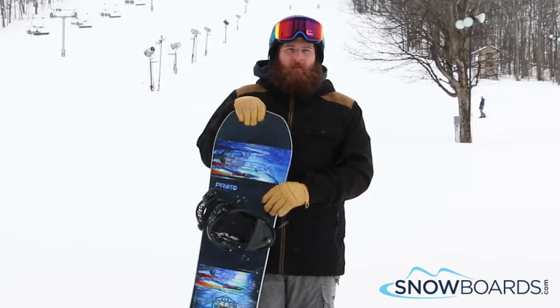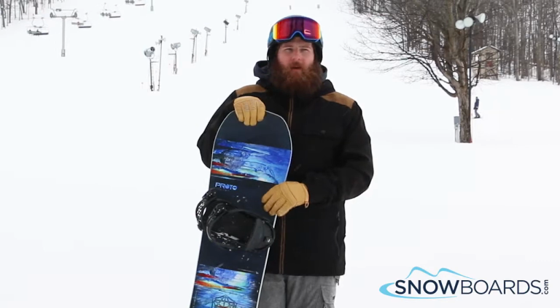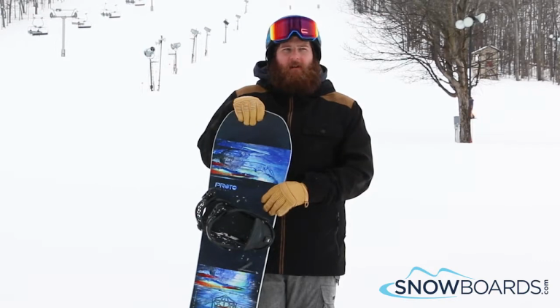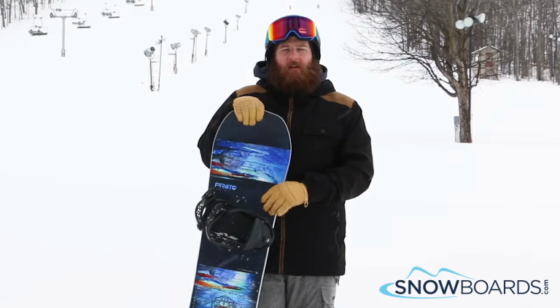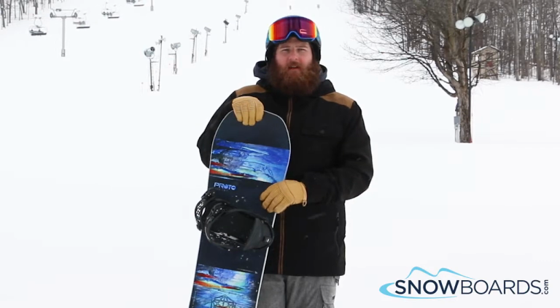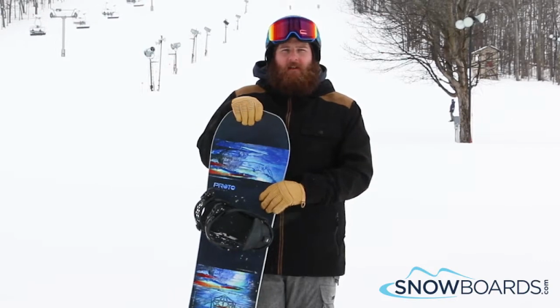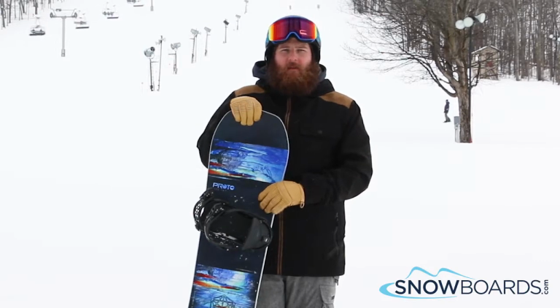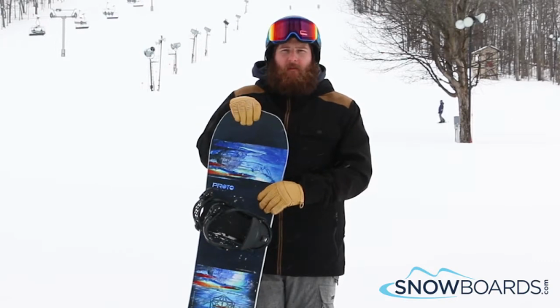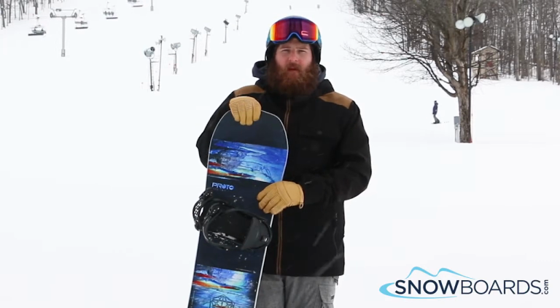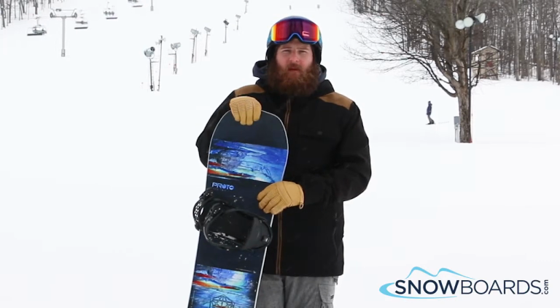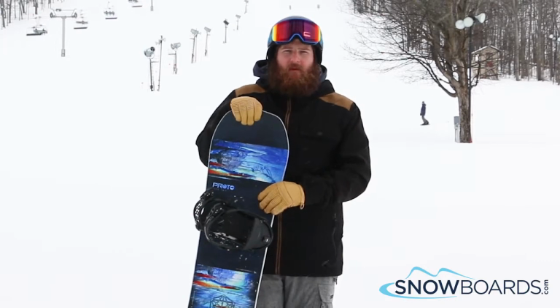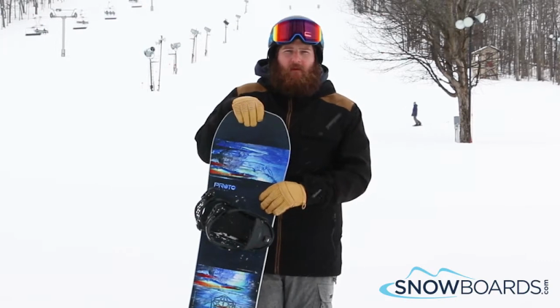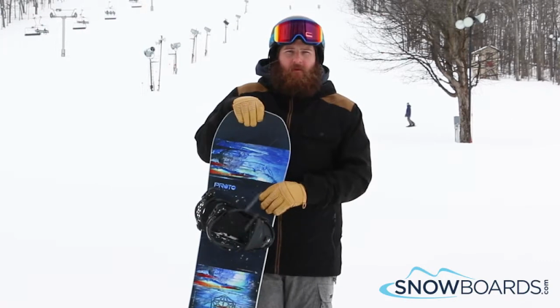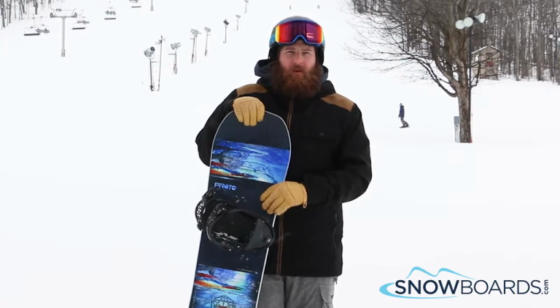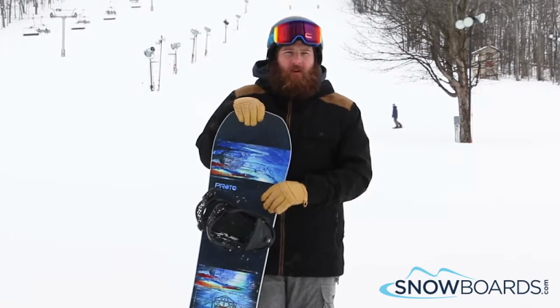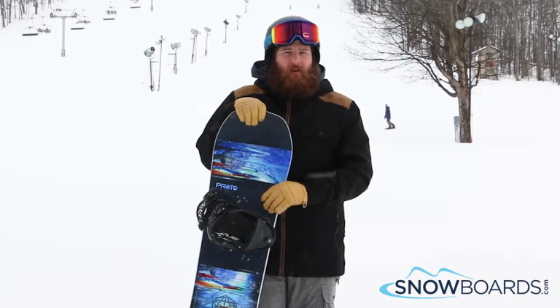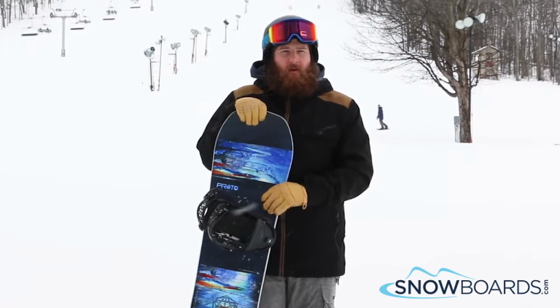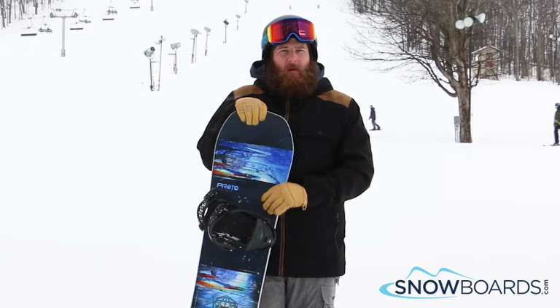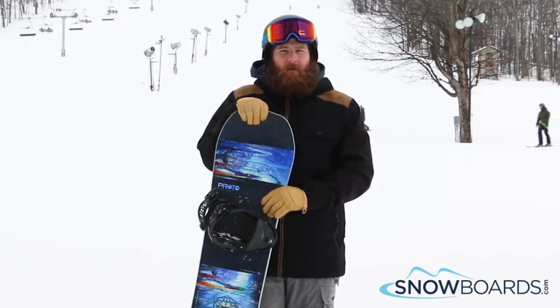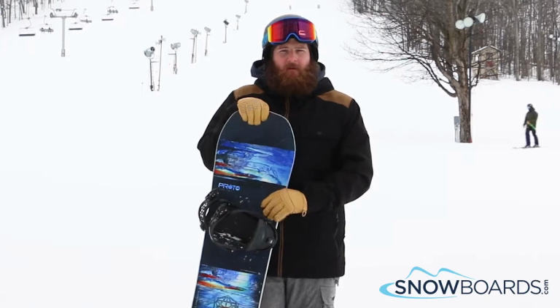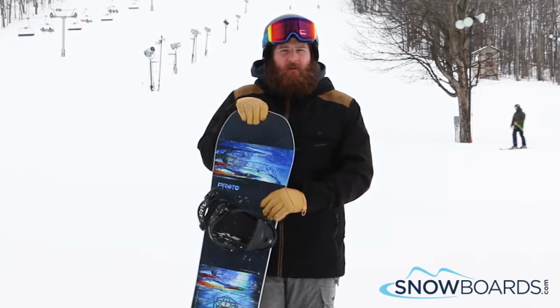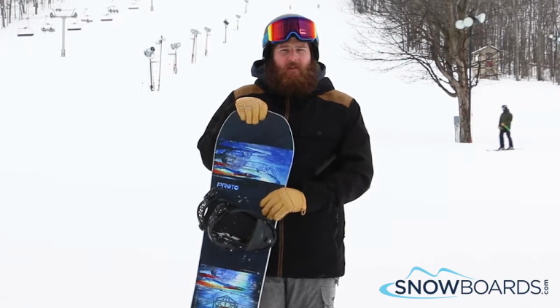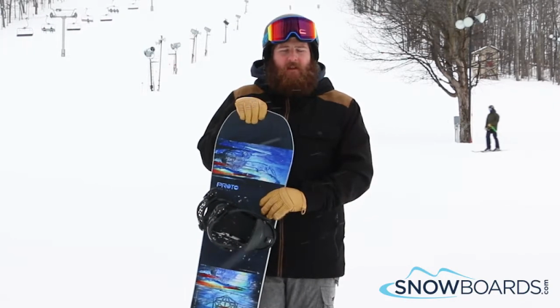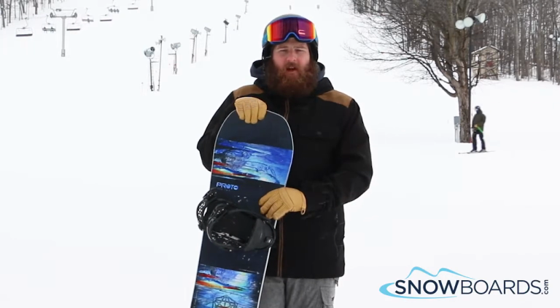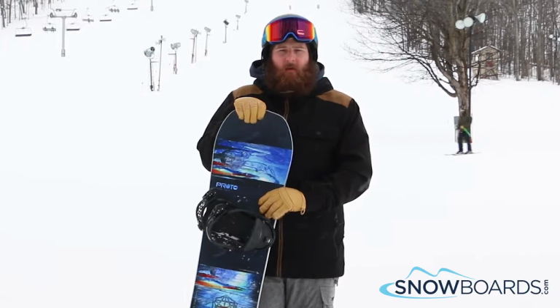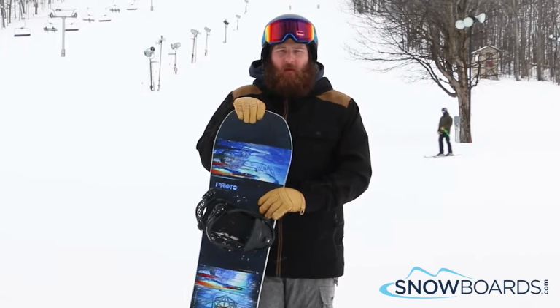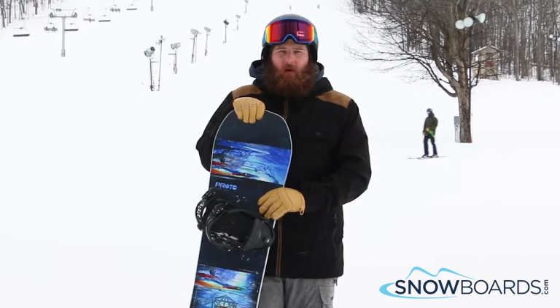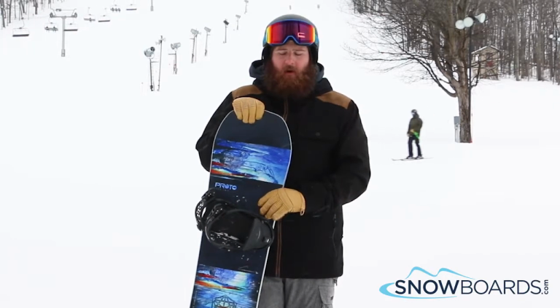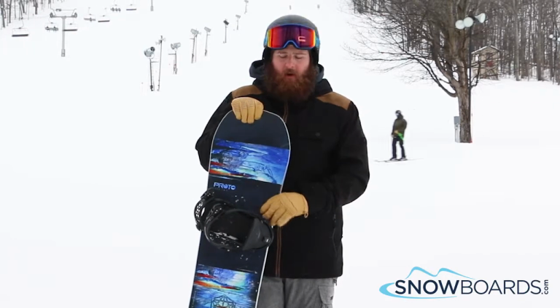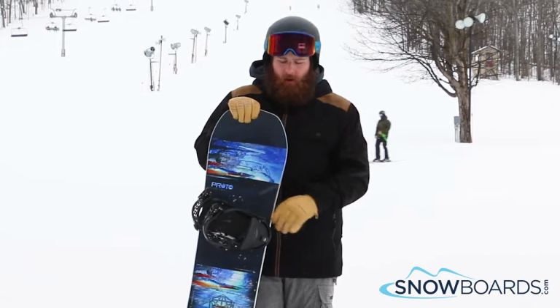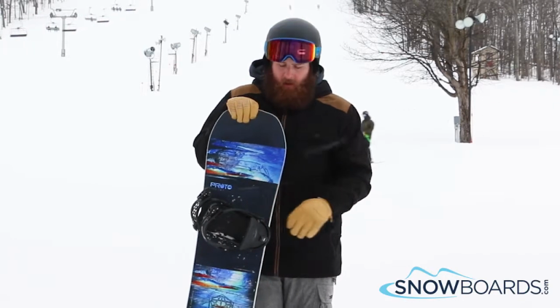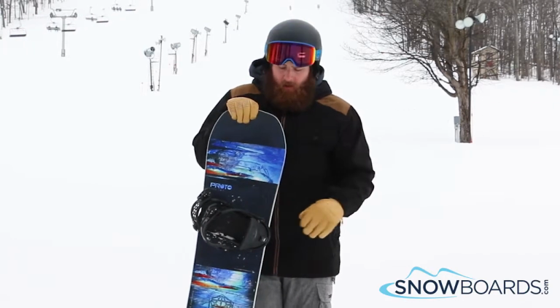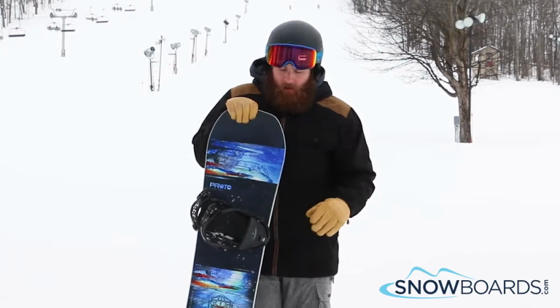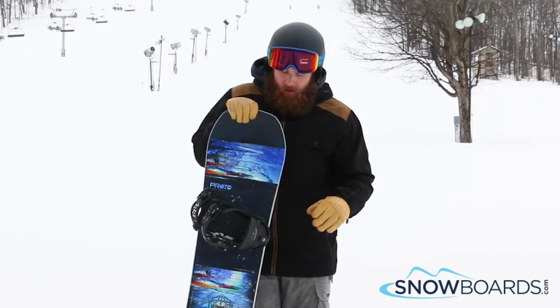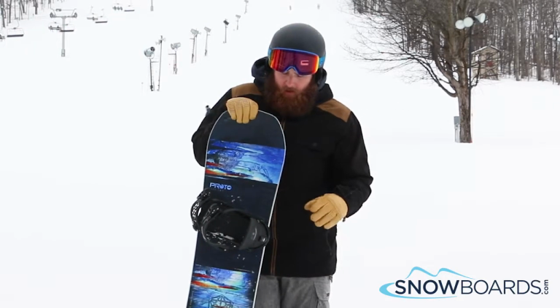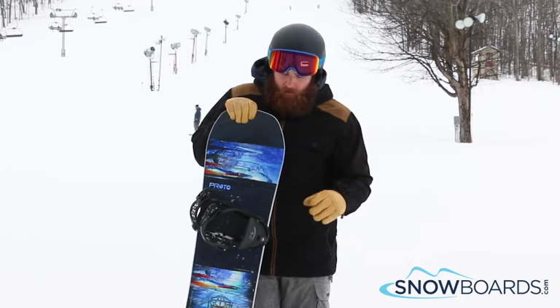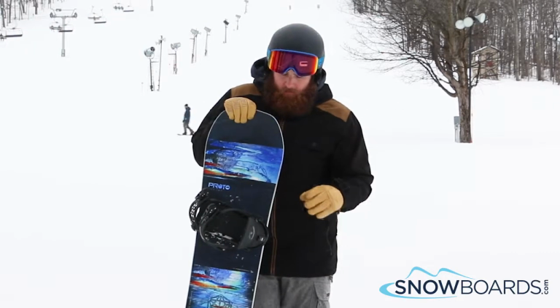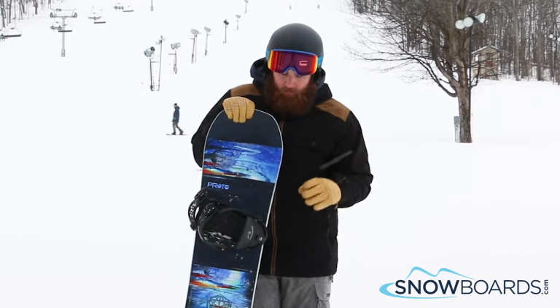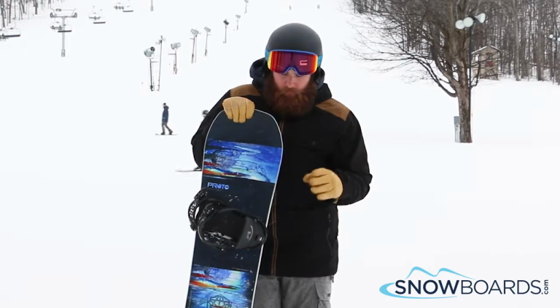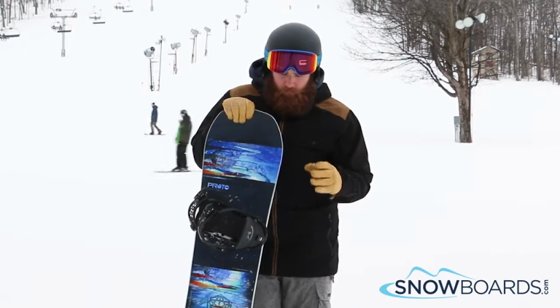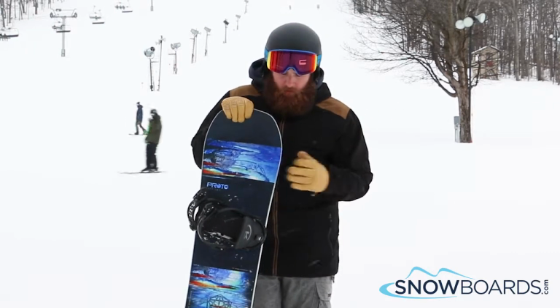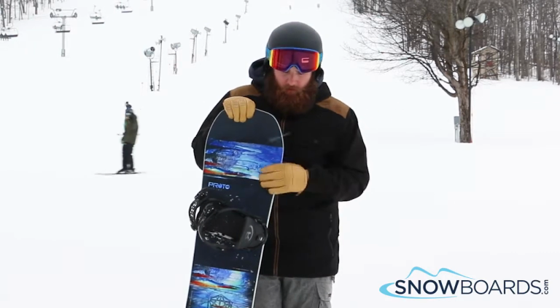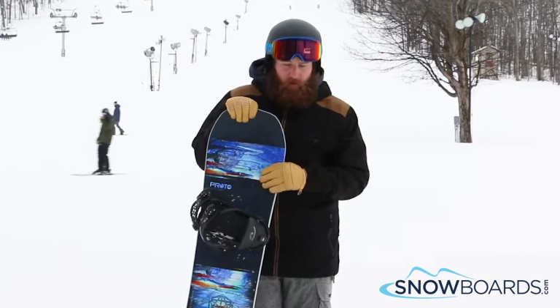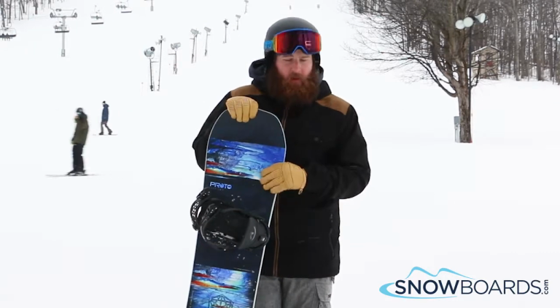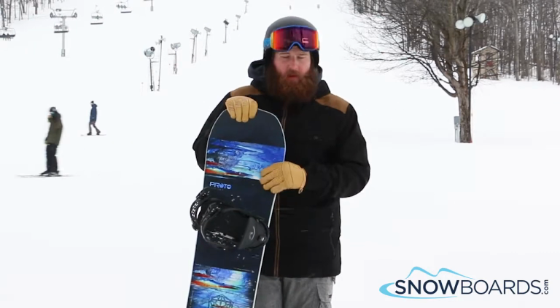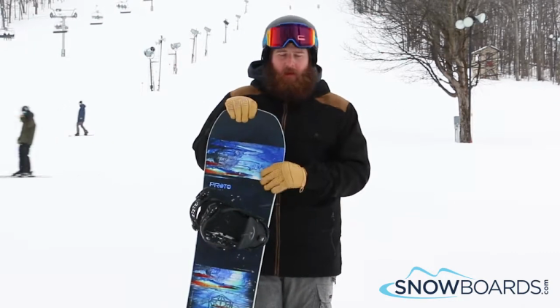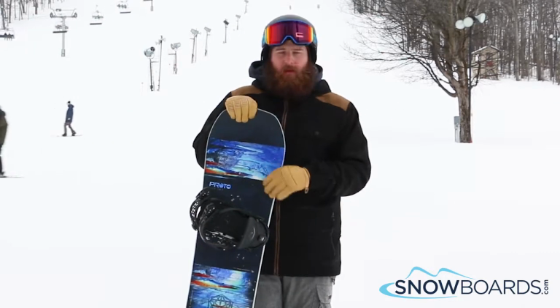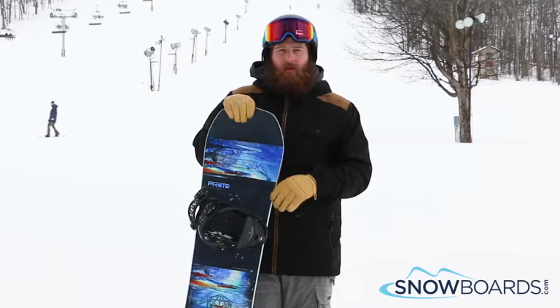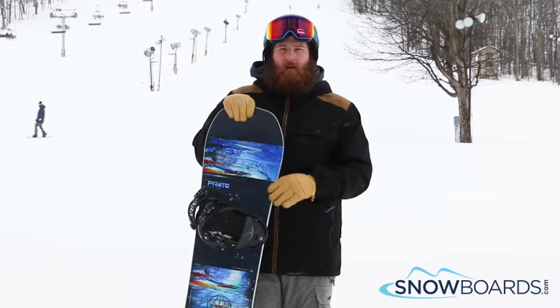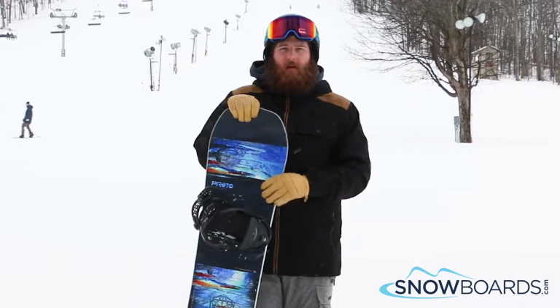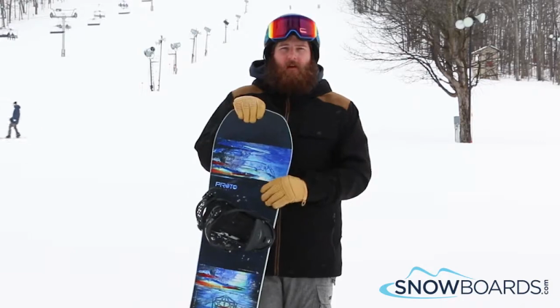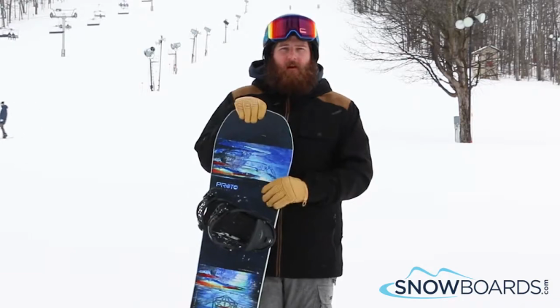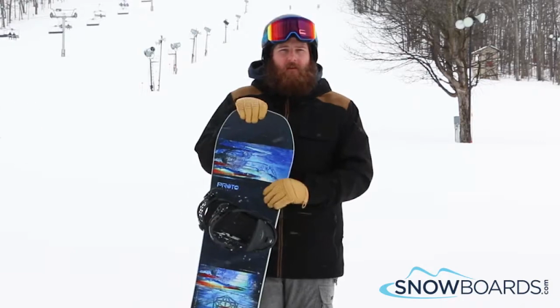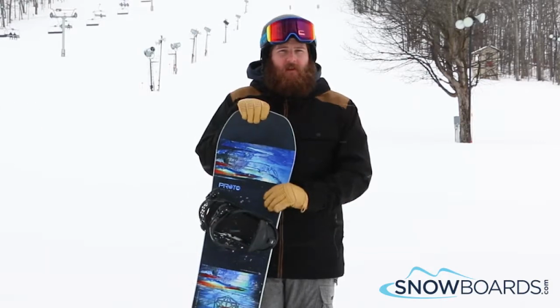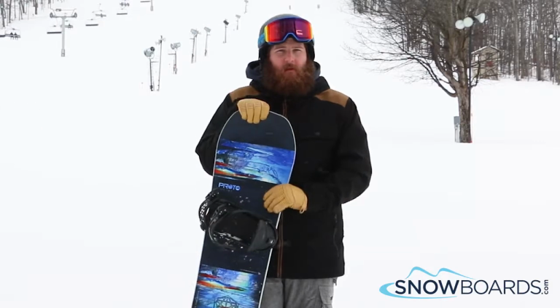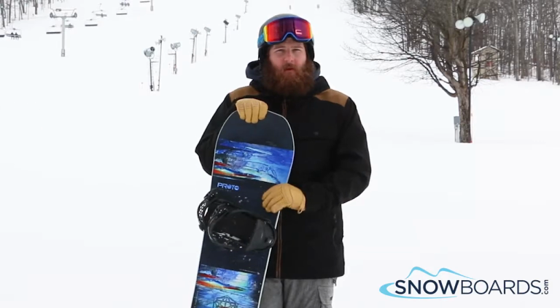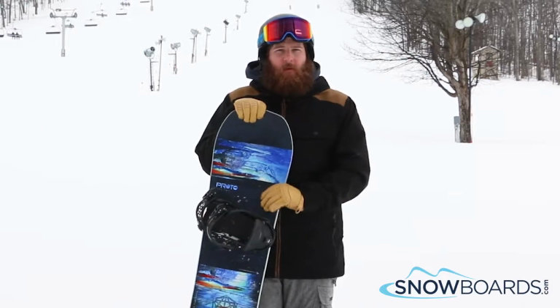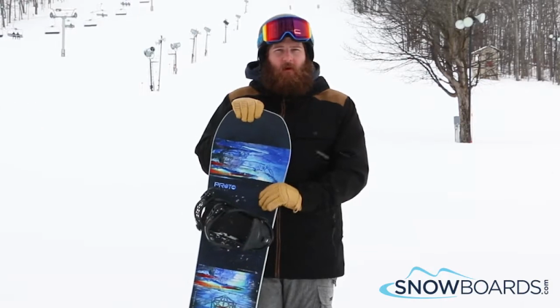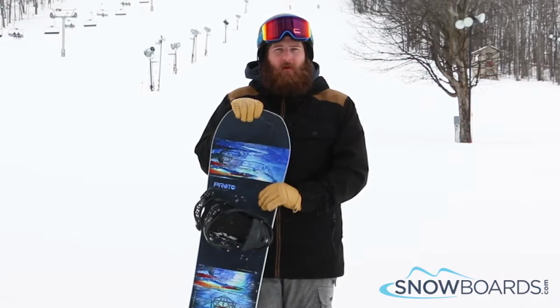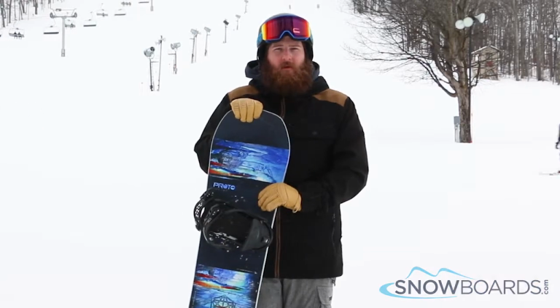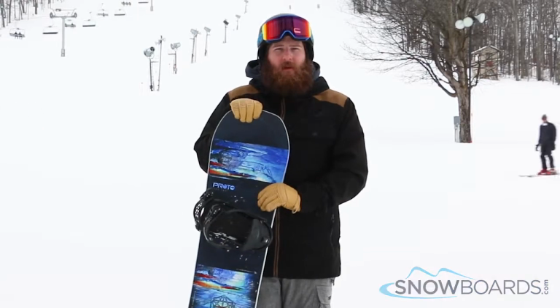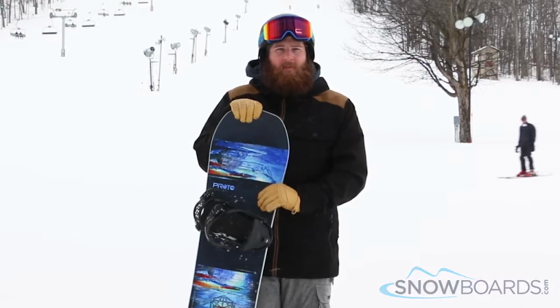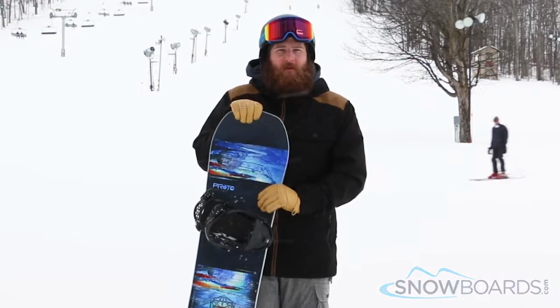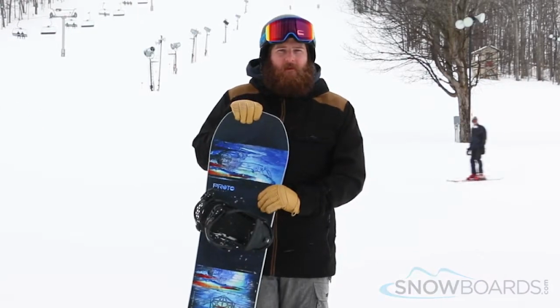Advanced intermediate to advanced all mountain freestyle board. I really like it — the Never Summer Prototype 2.